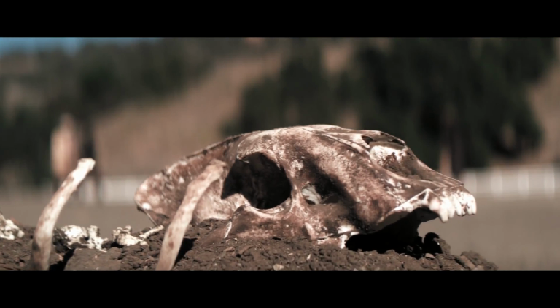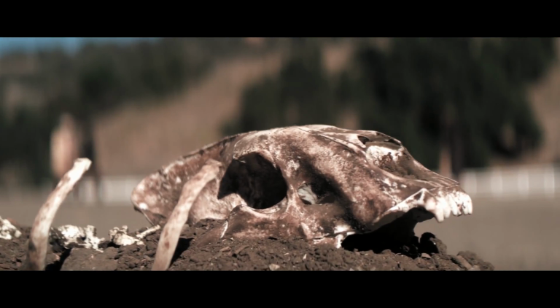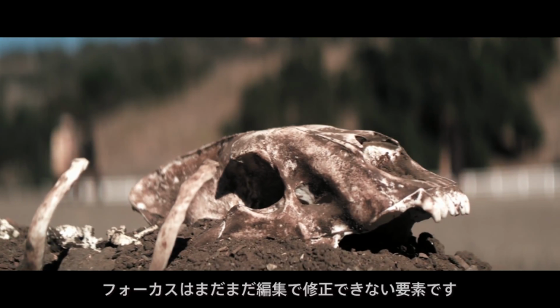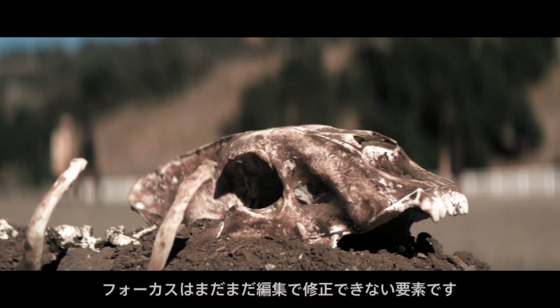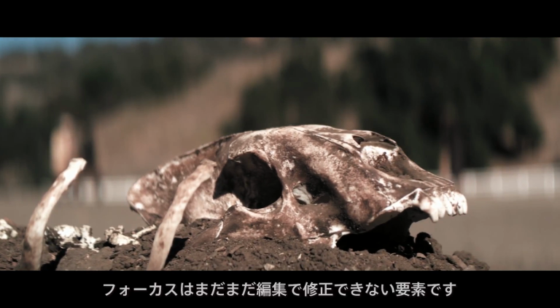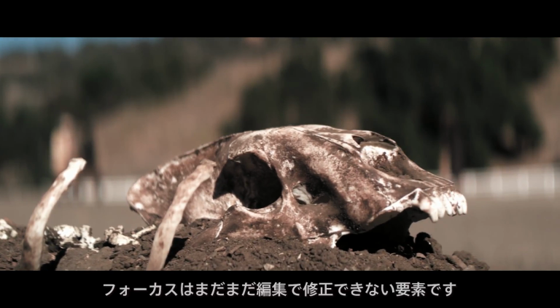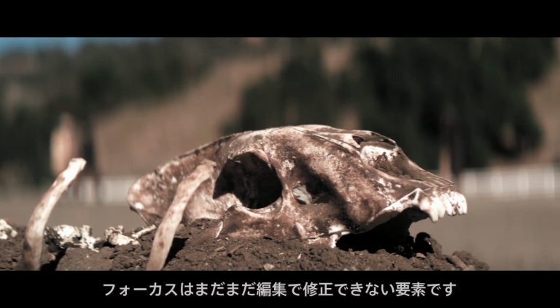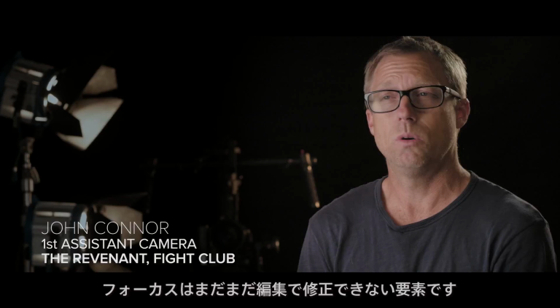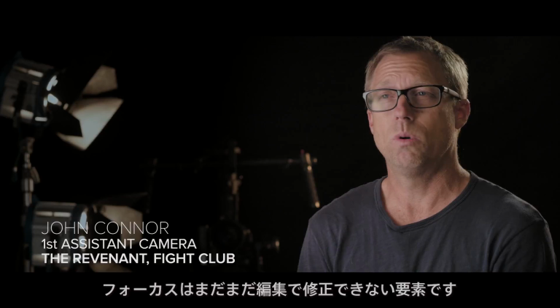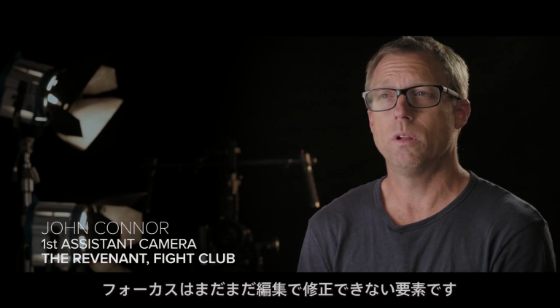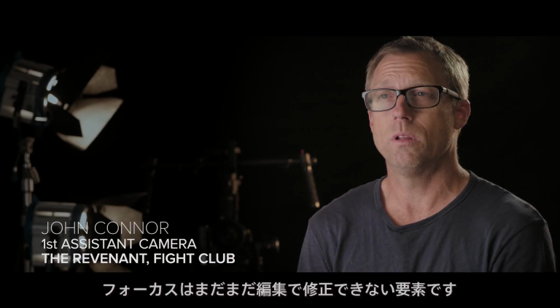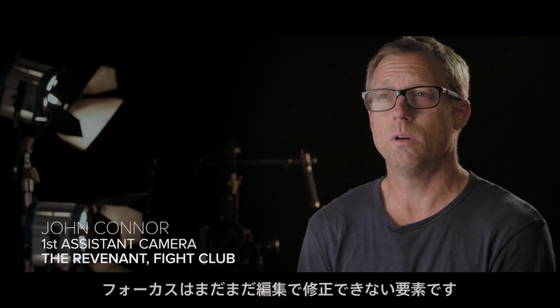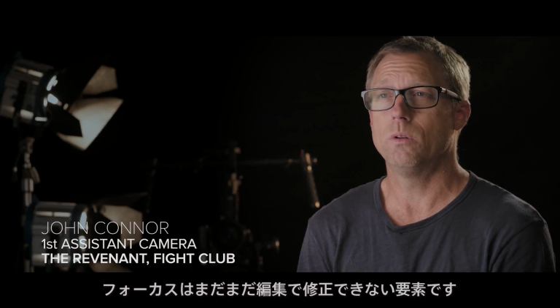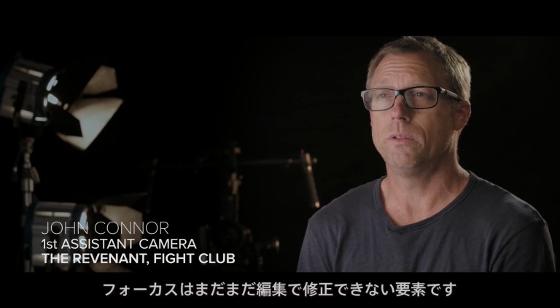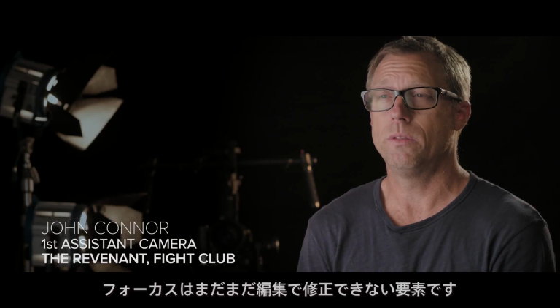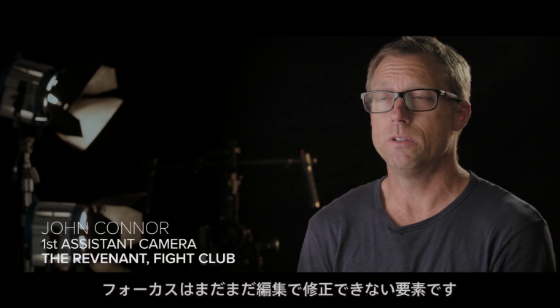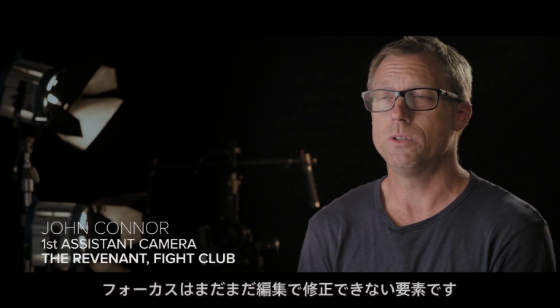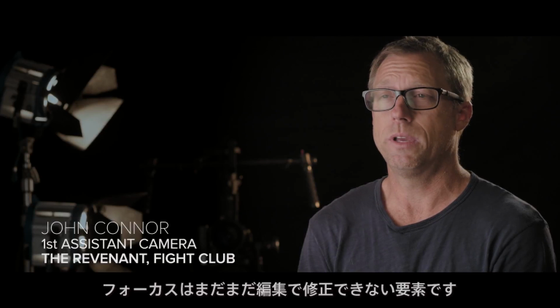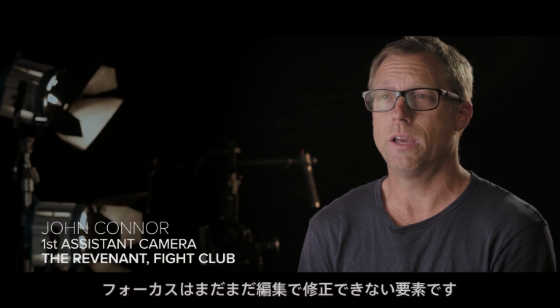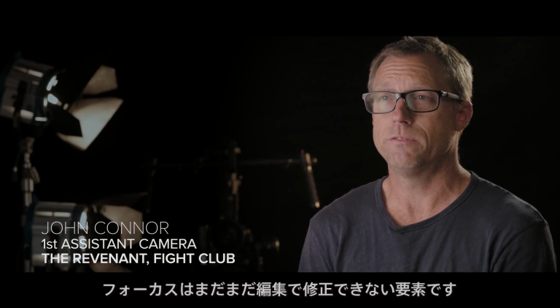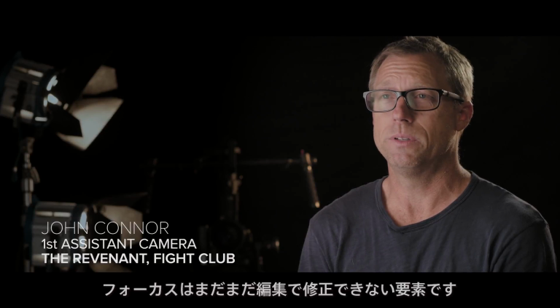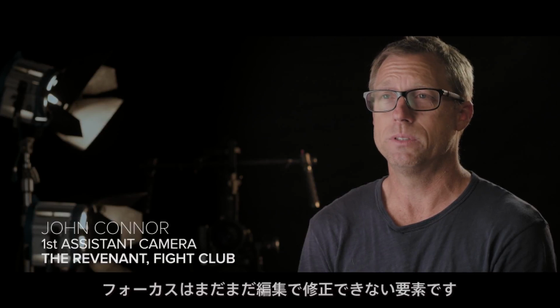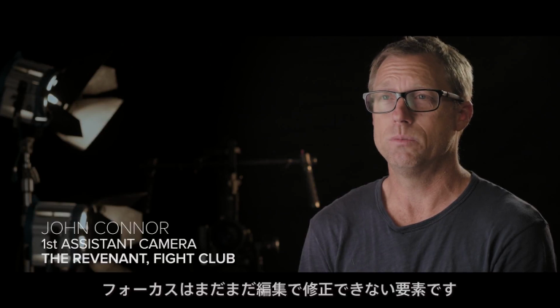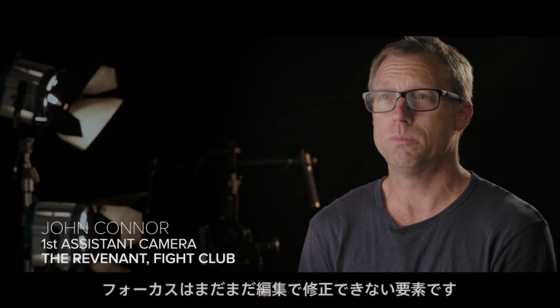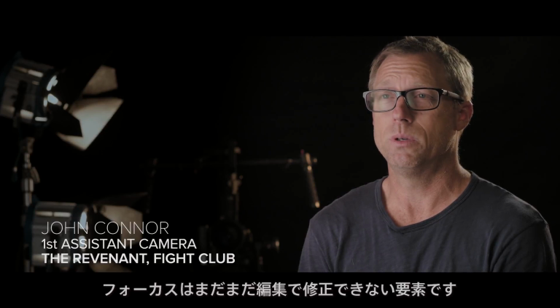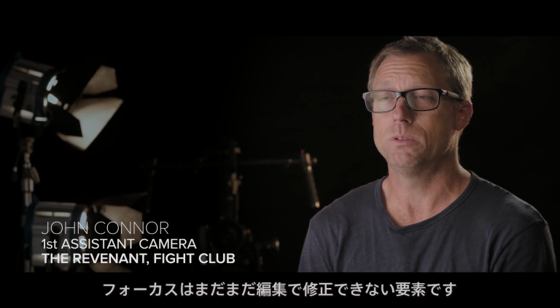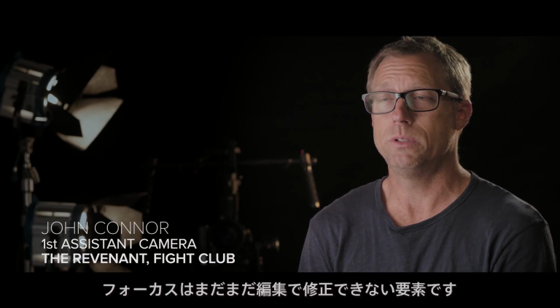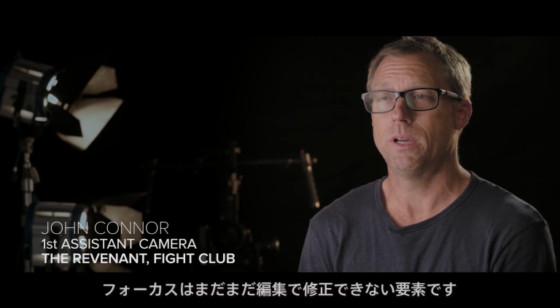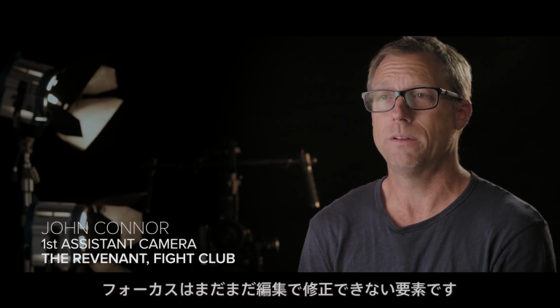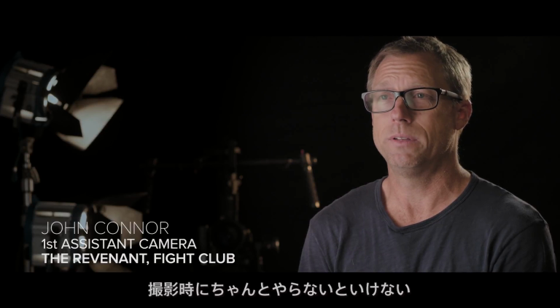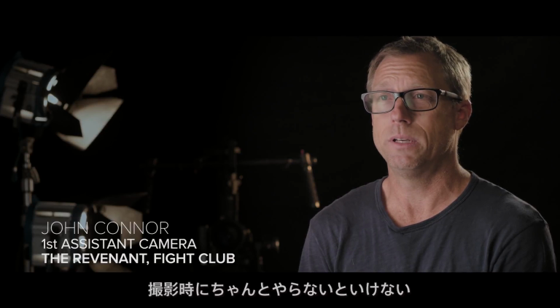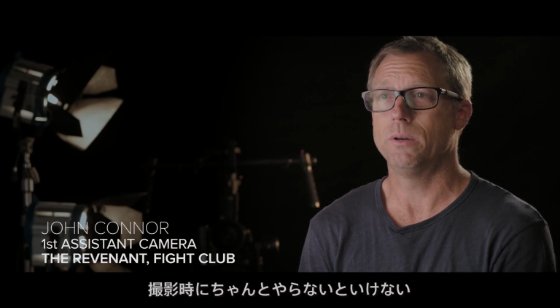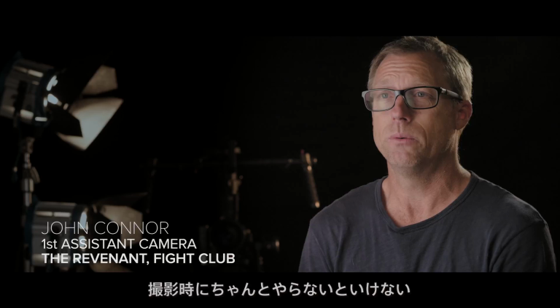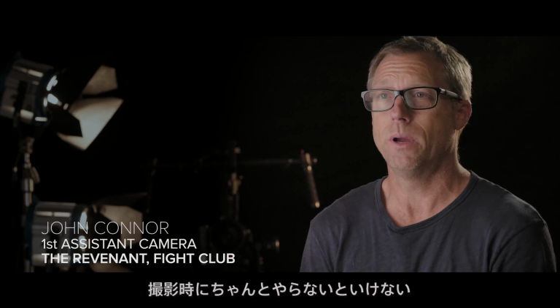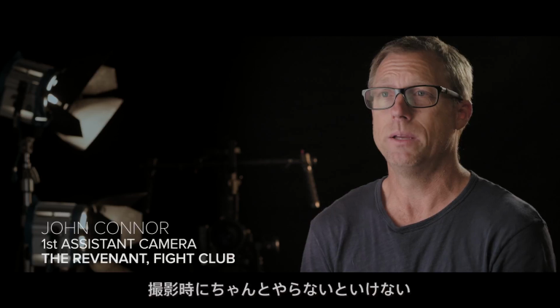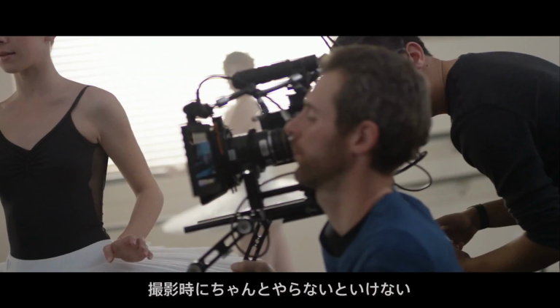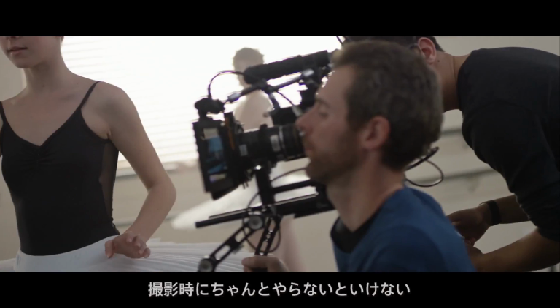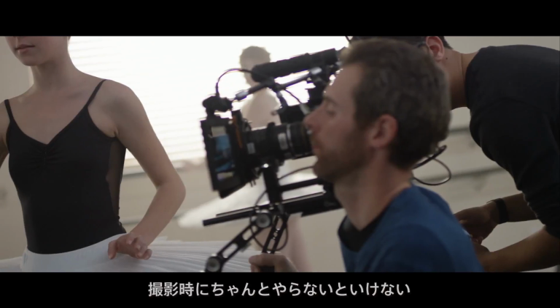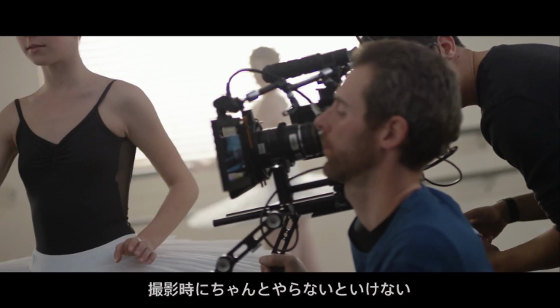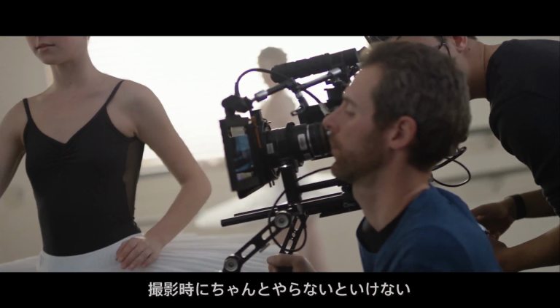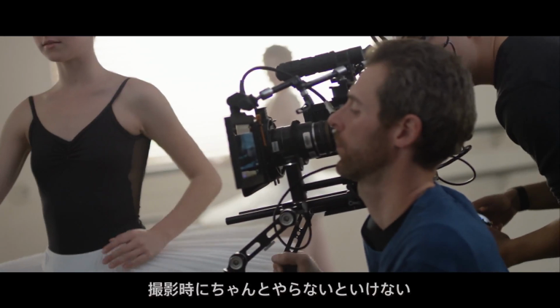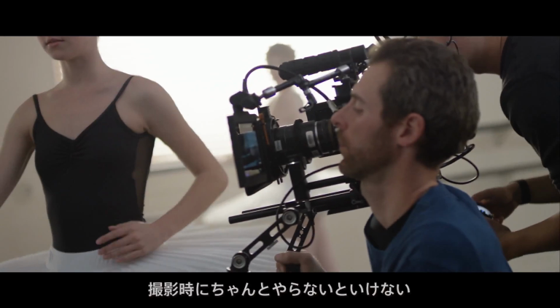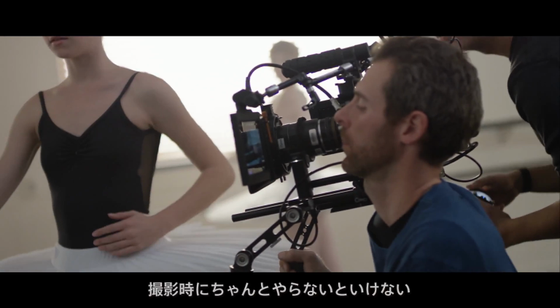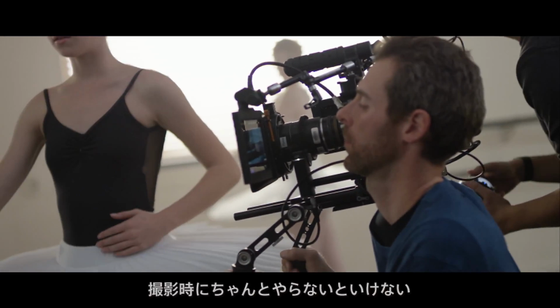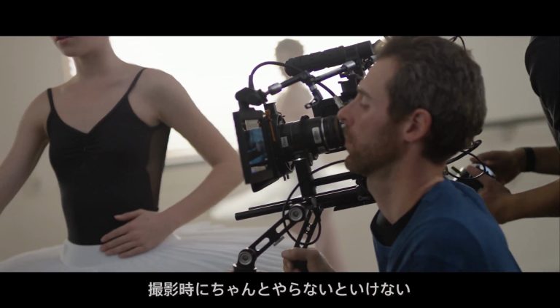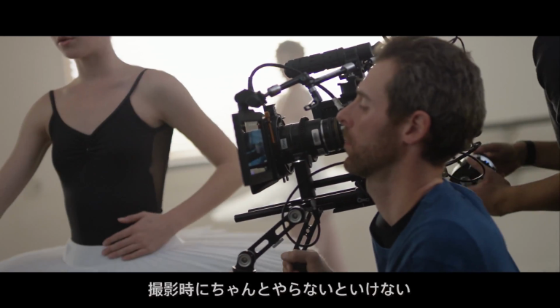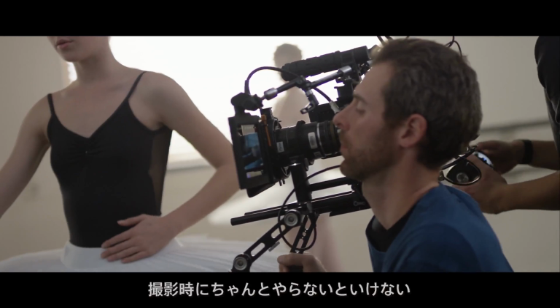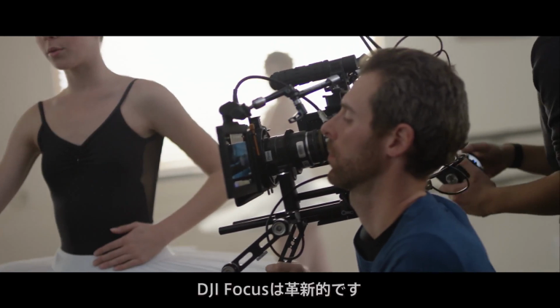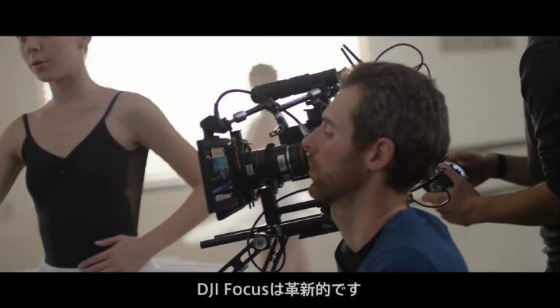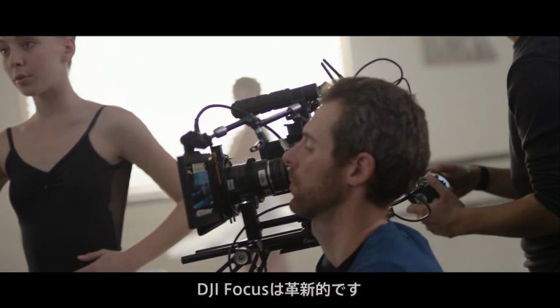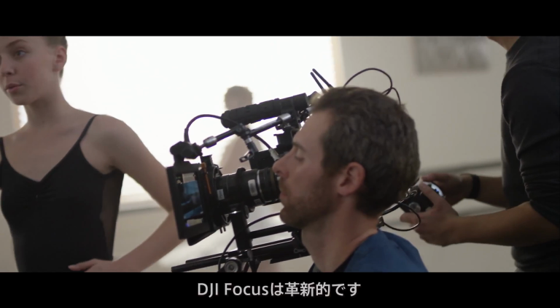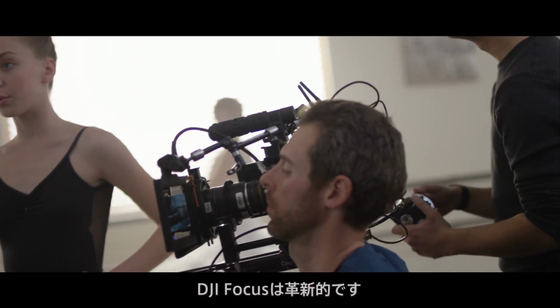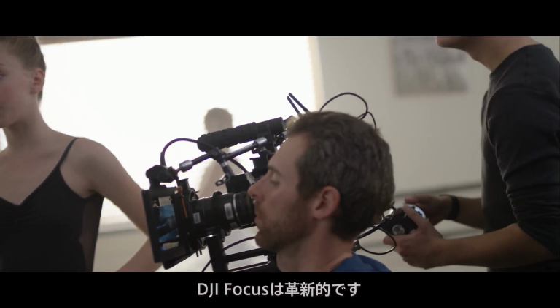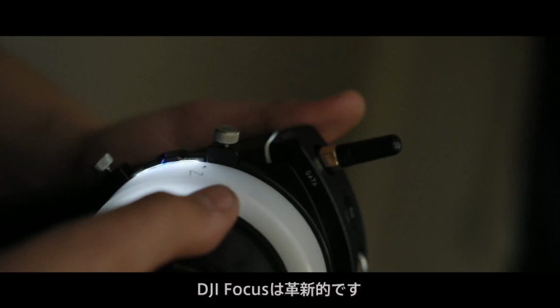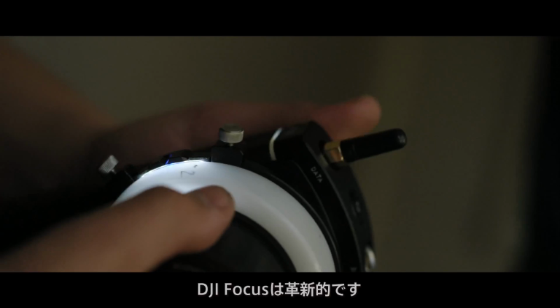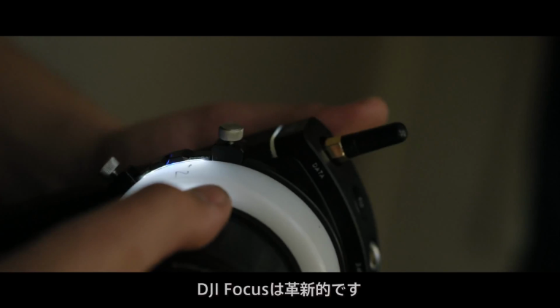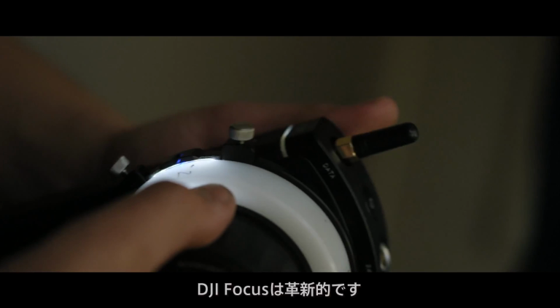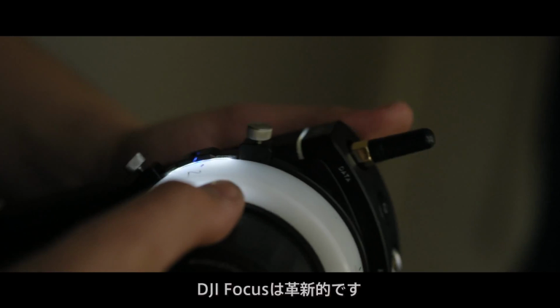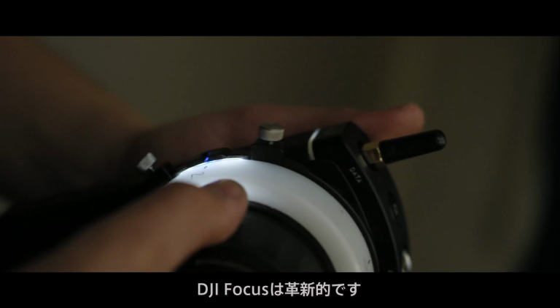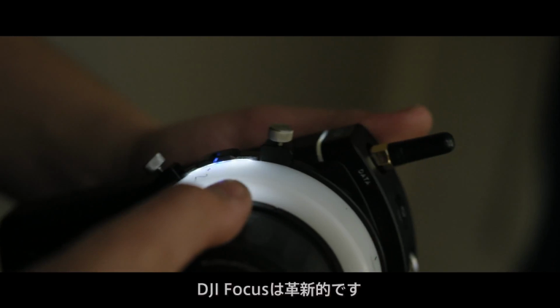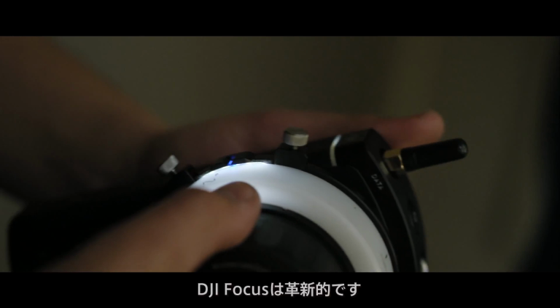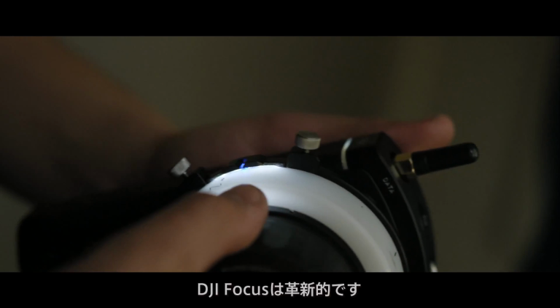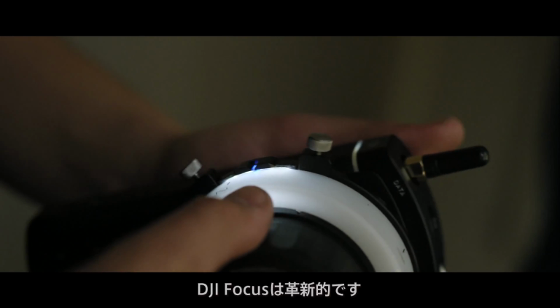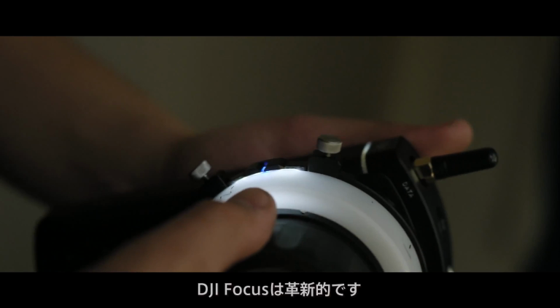Focus is still one of the only things you can't fix in post — you have to get it right on the day. The DJI Focus is a game changer.